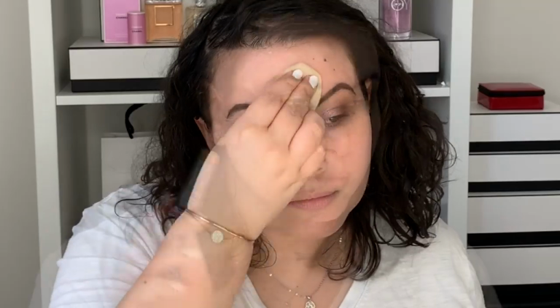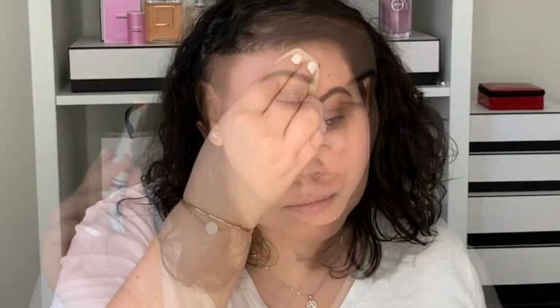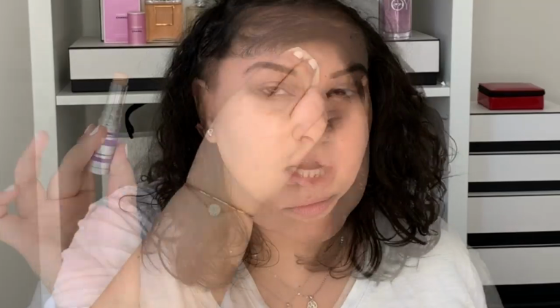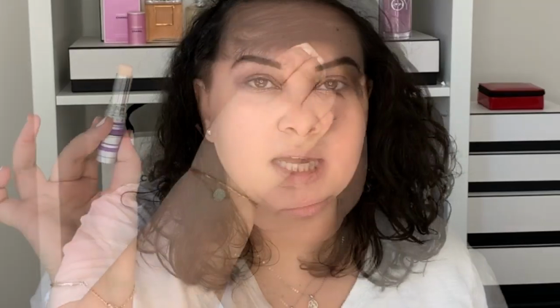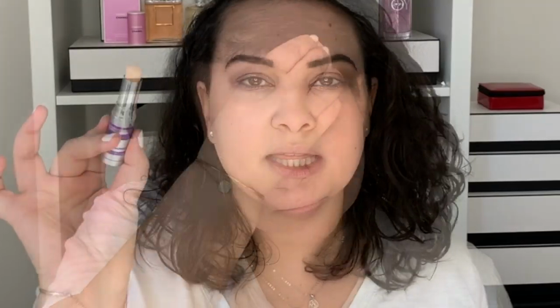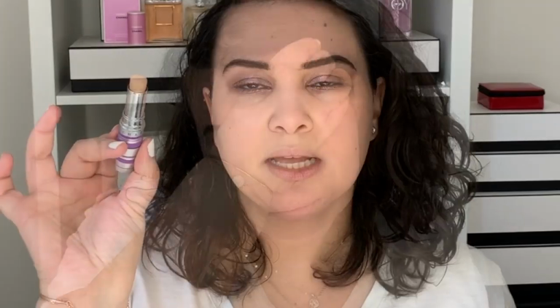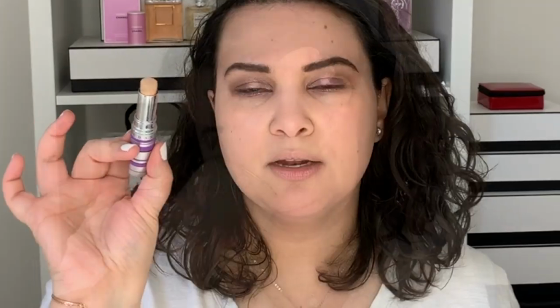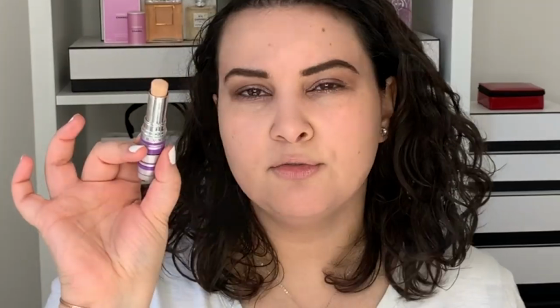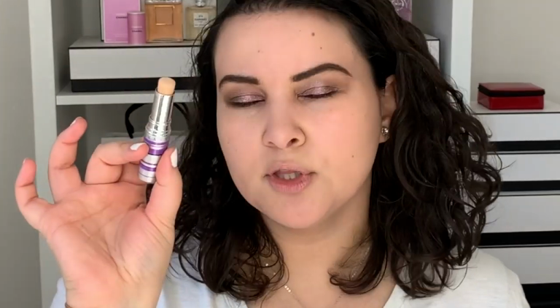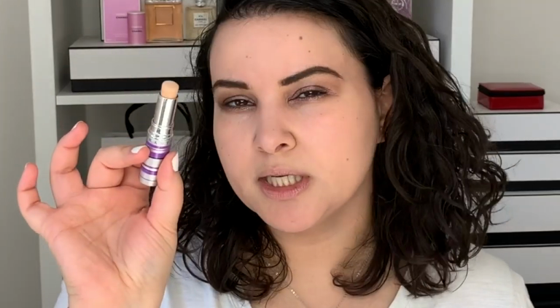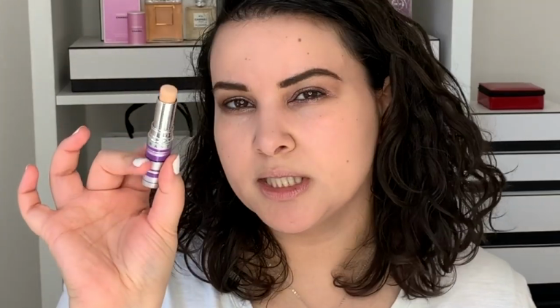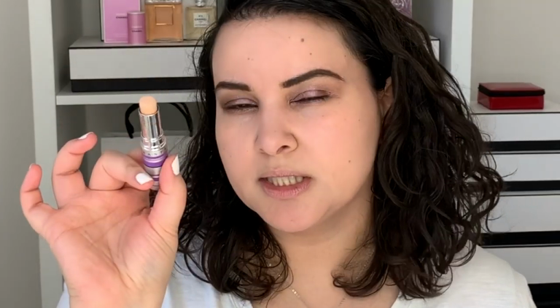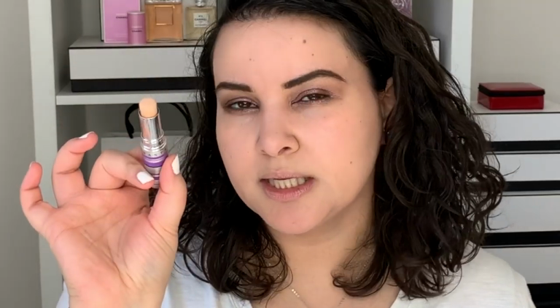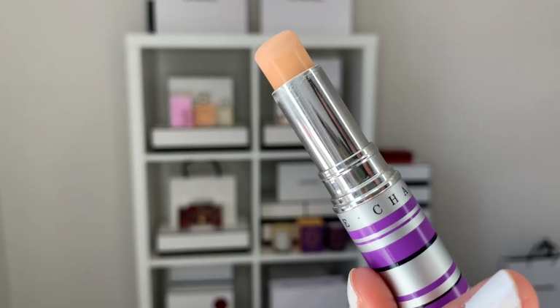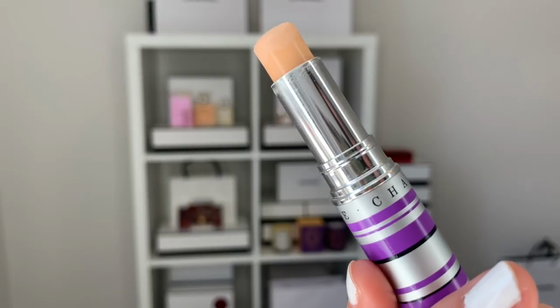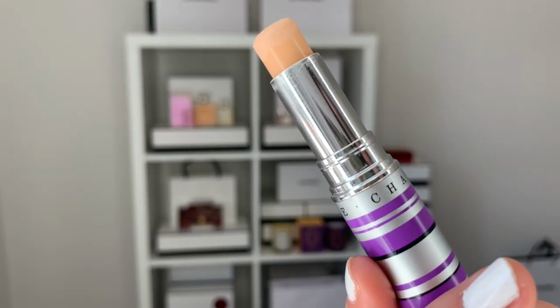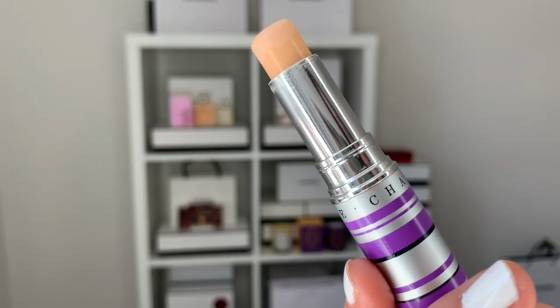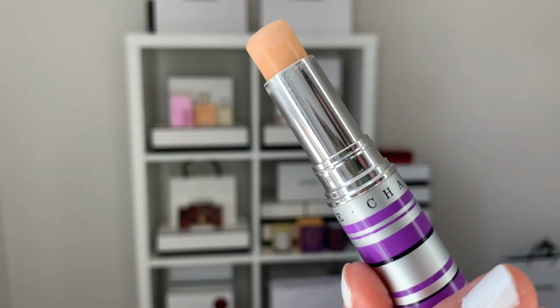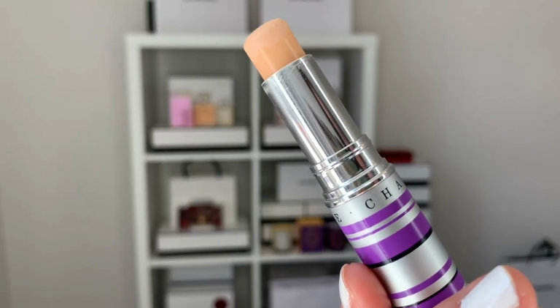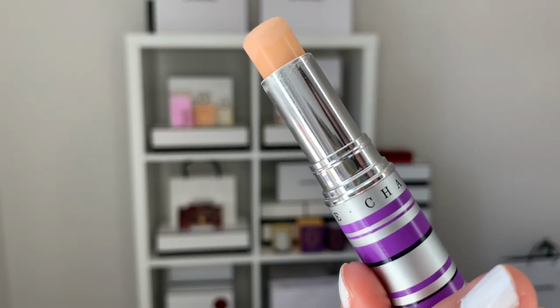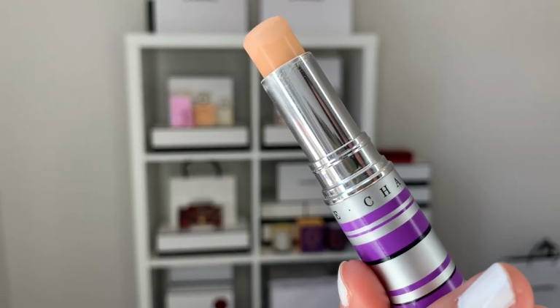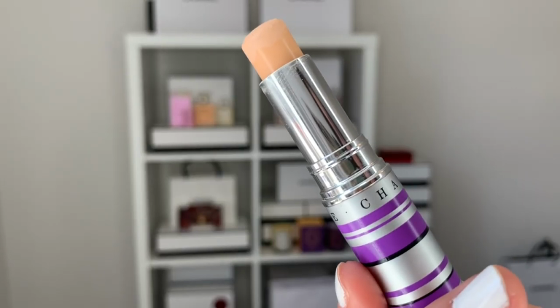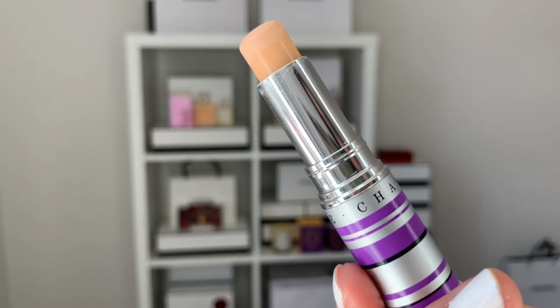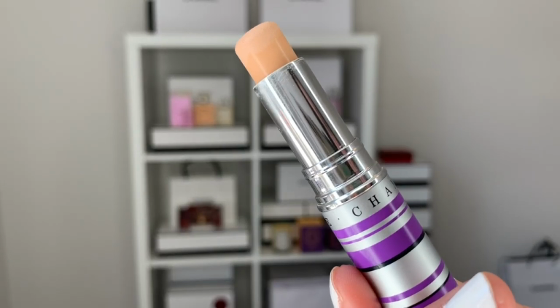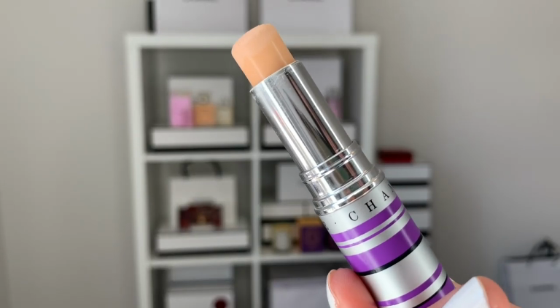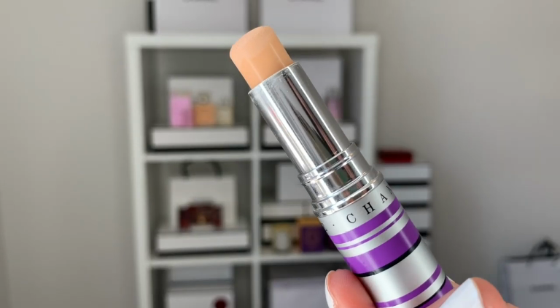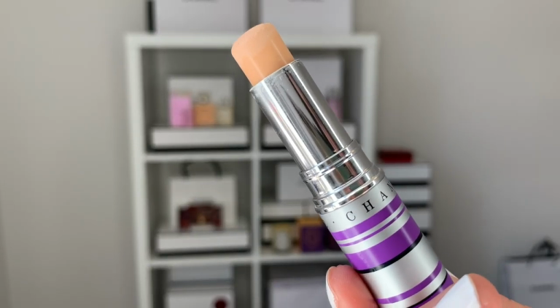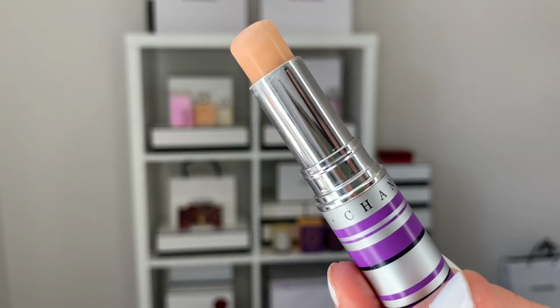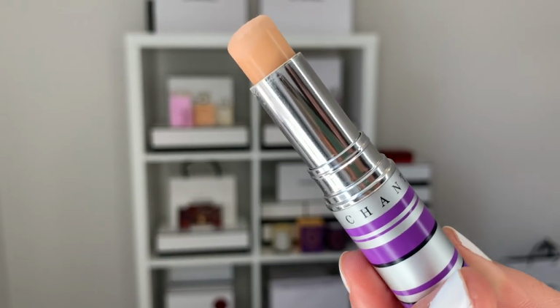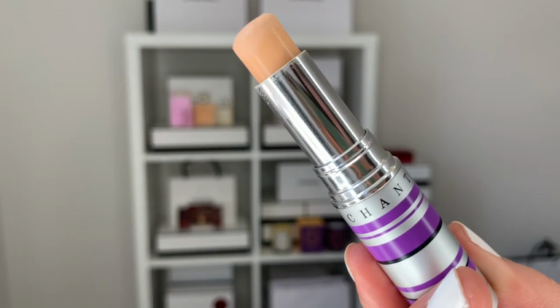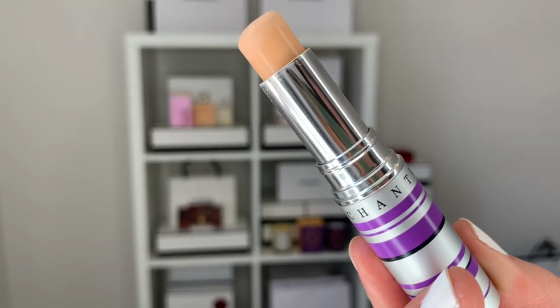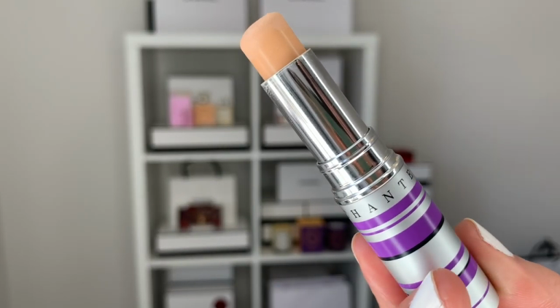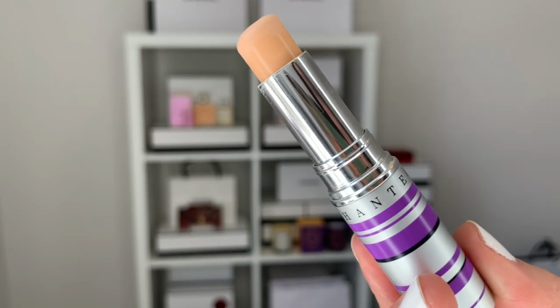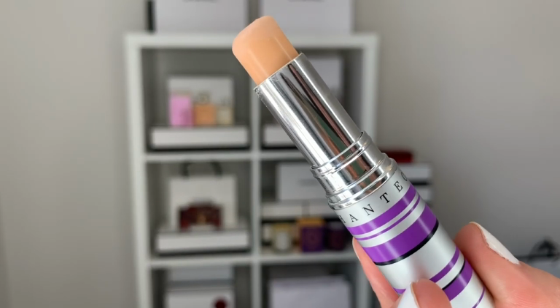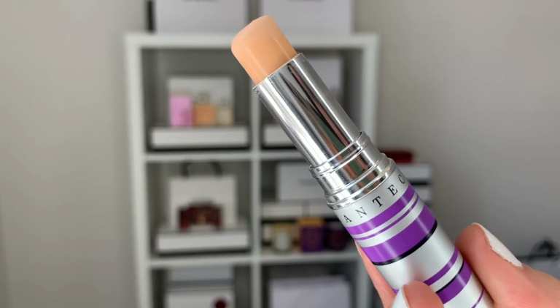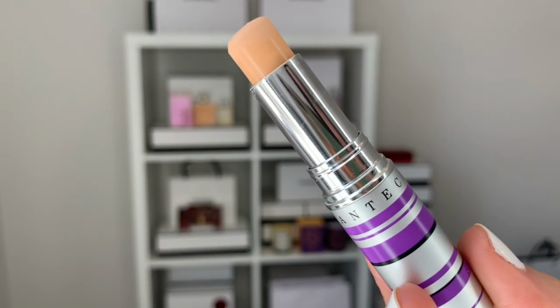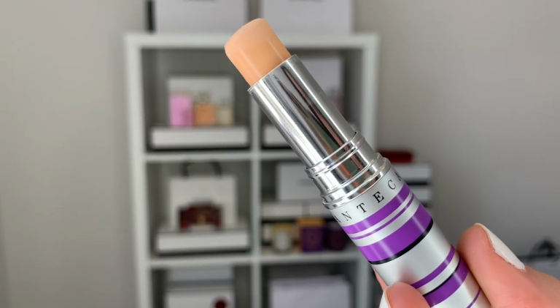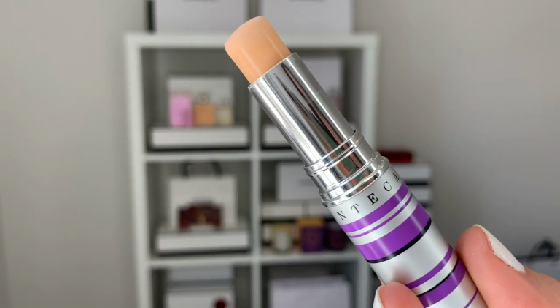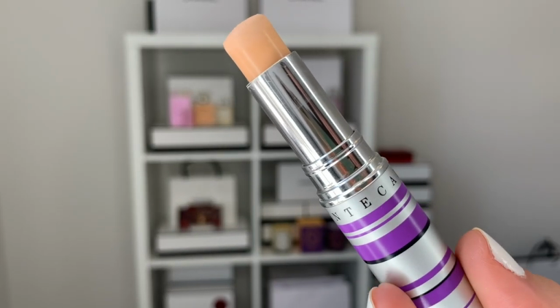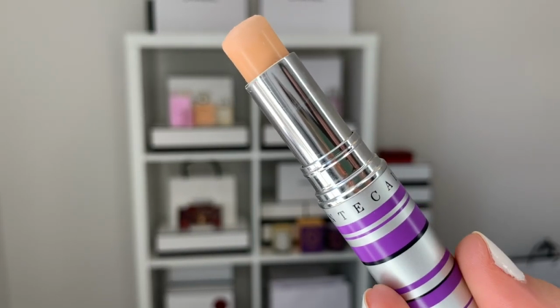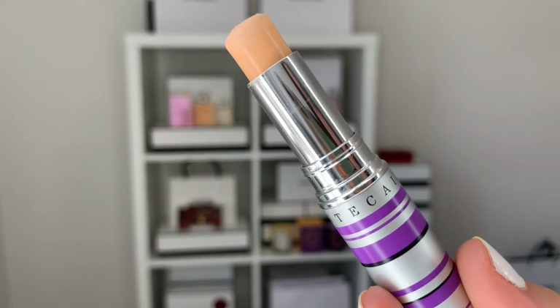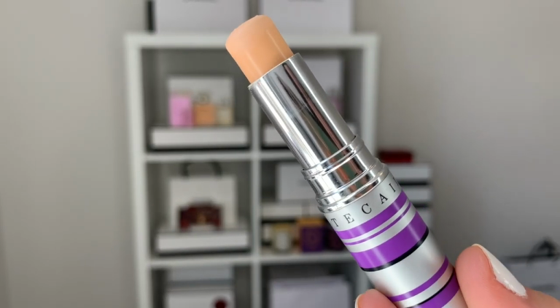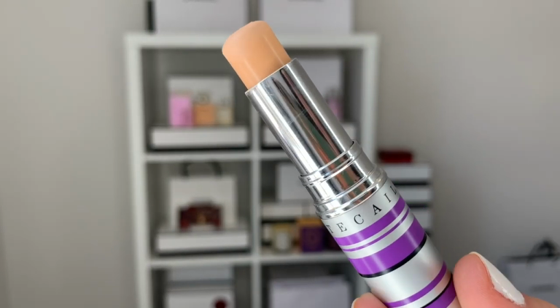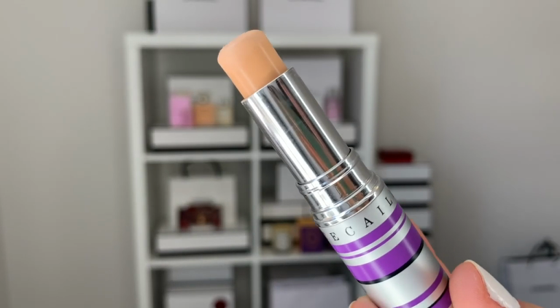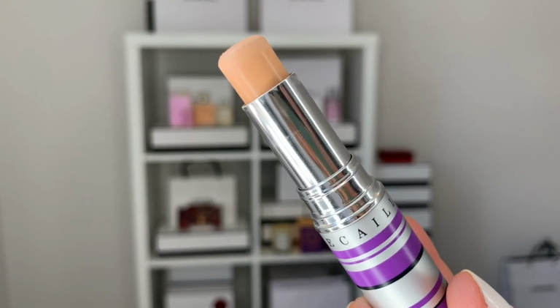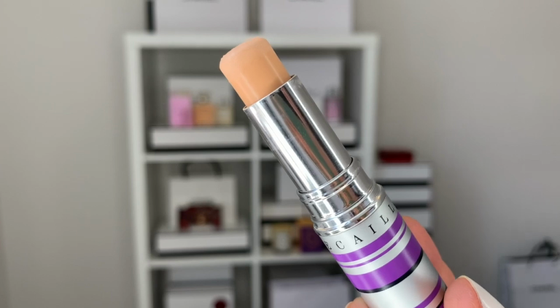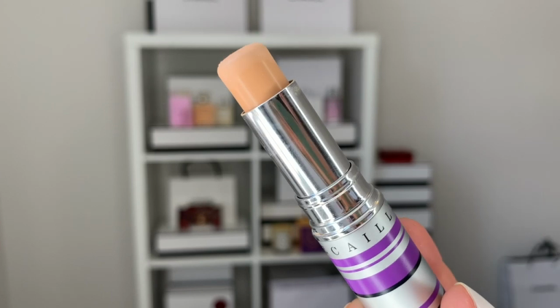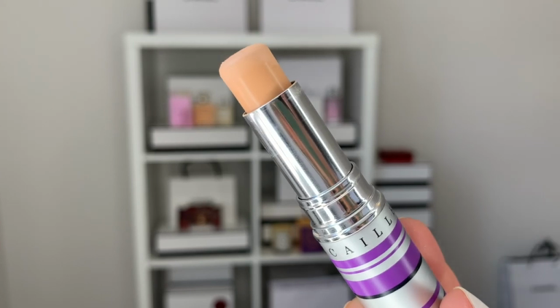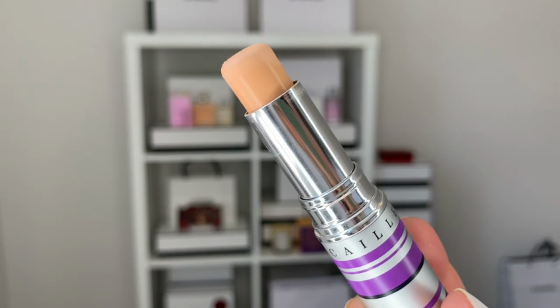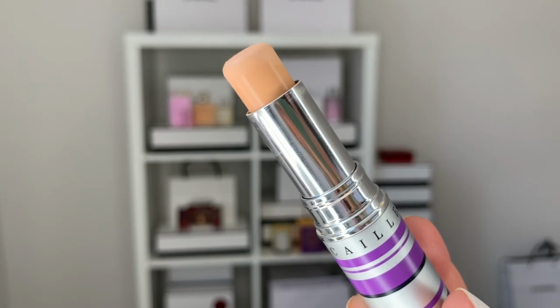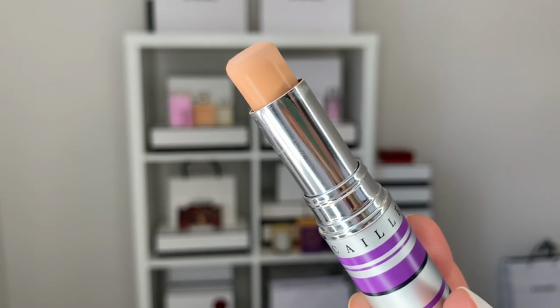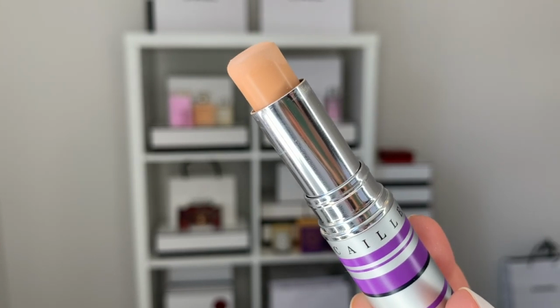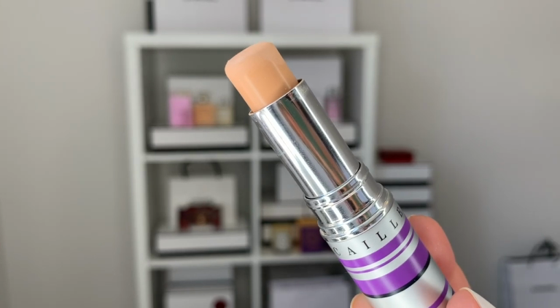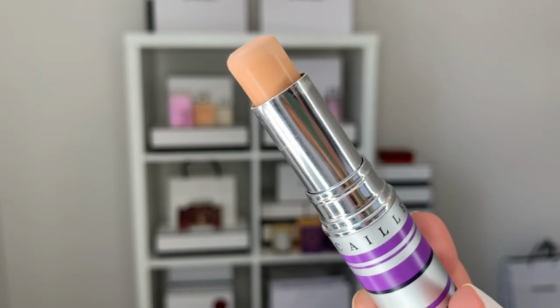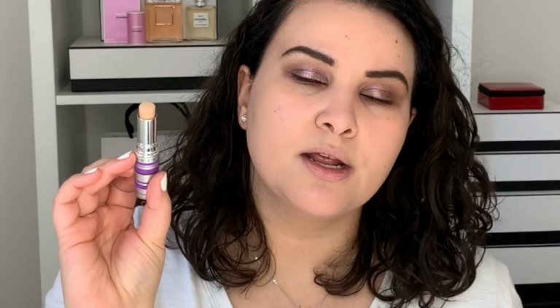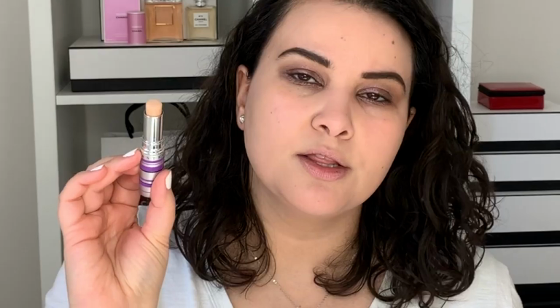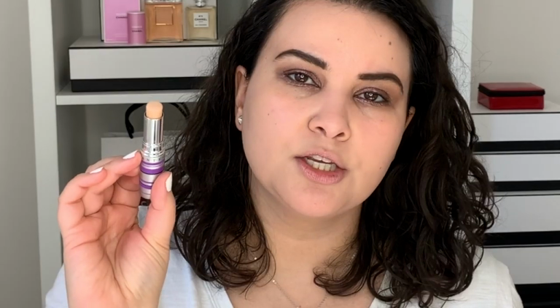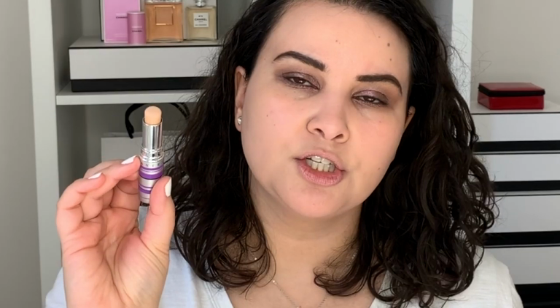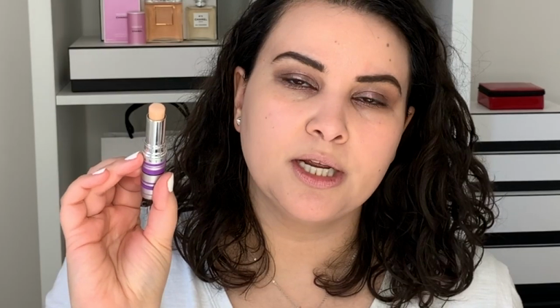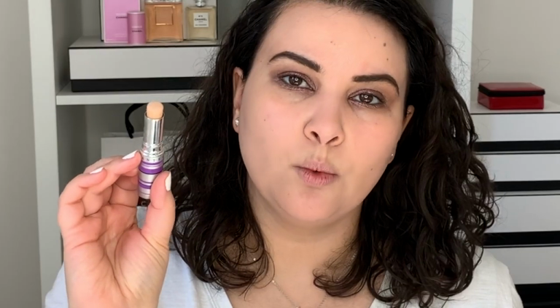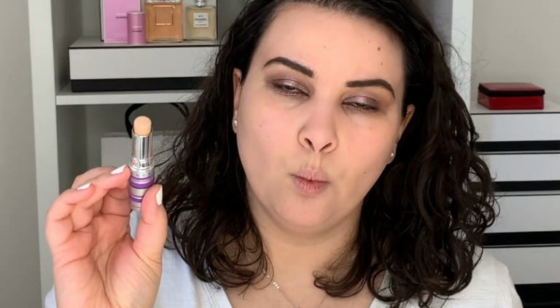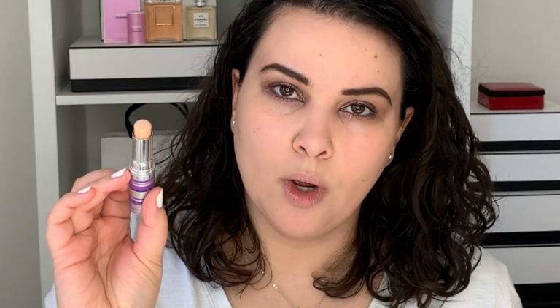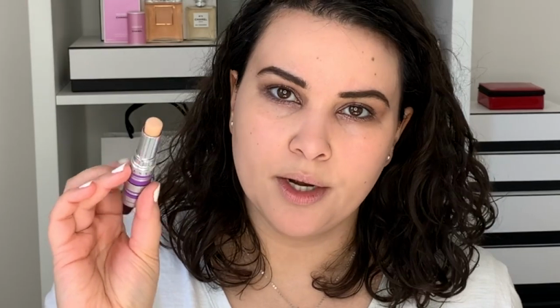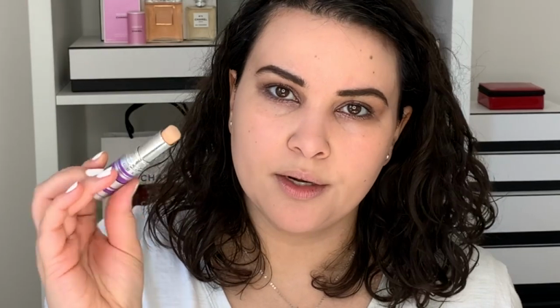And then for the concealer, I'm going into my Real Skin Plus Eye and Face Stick in the shade 1.